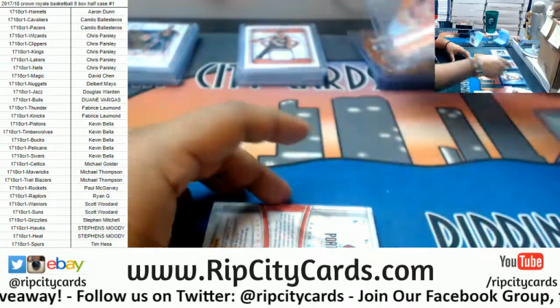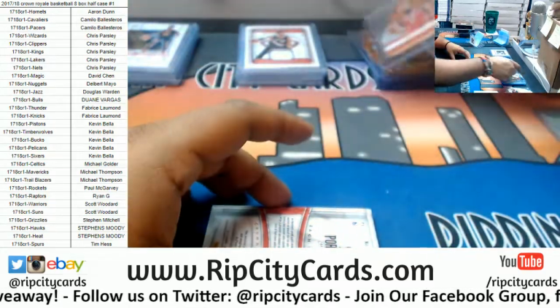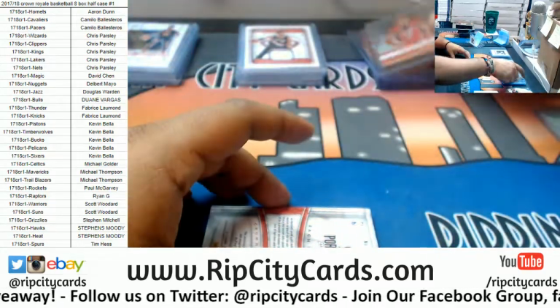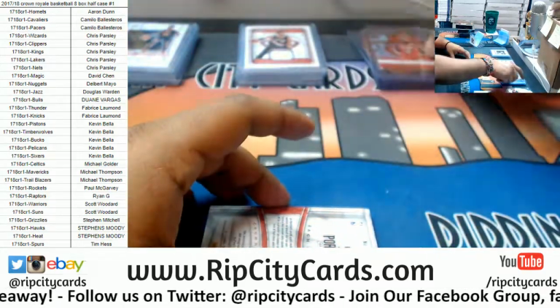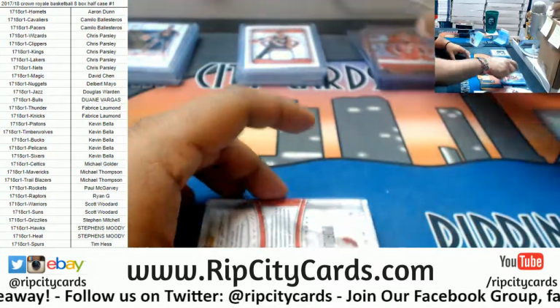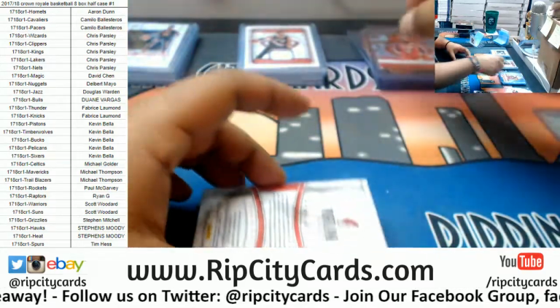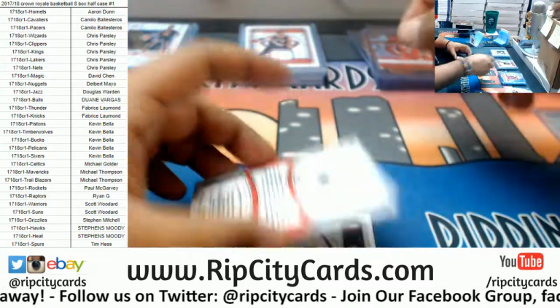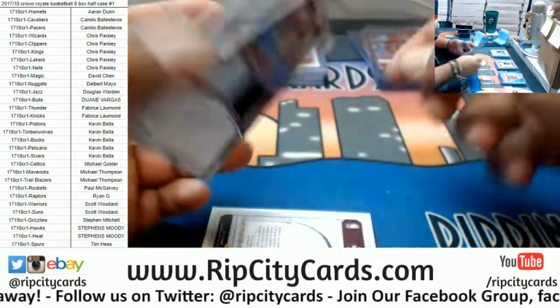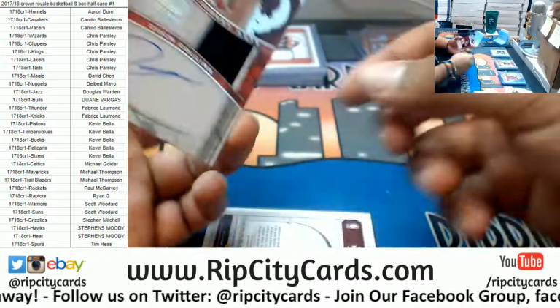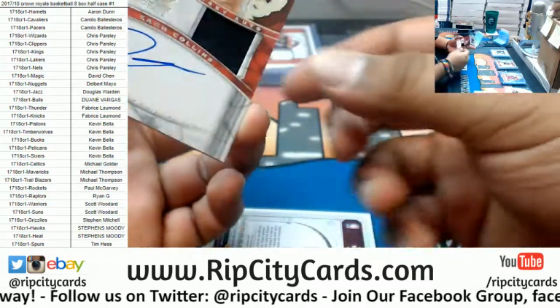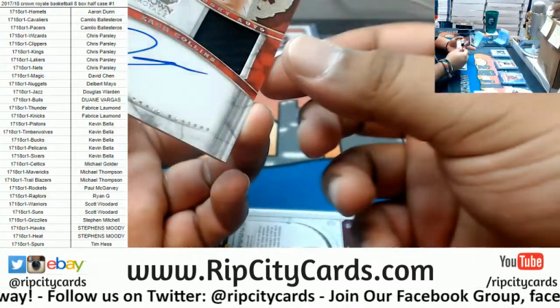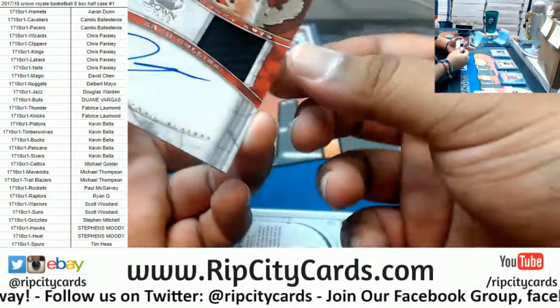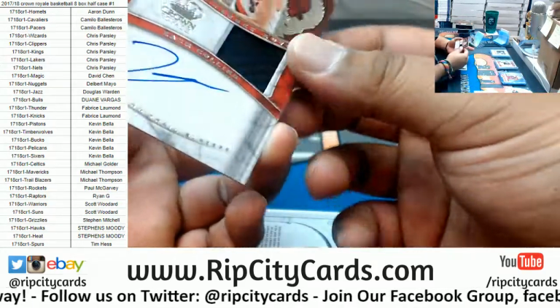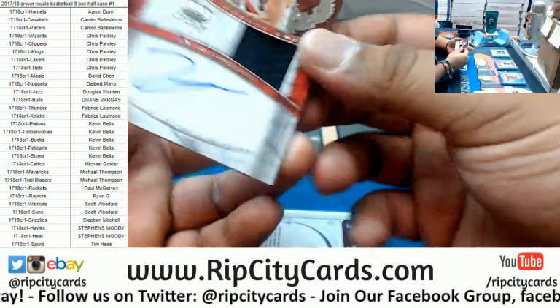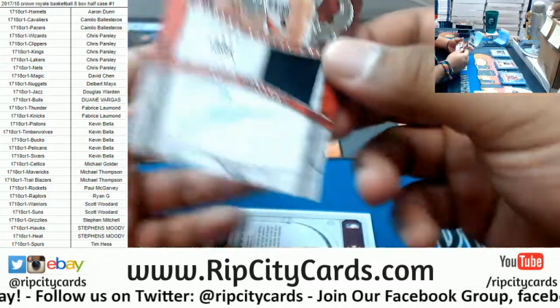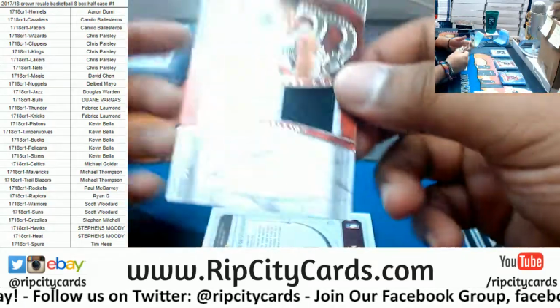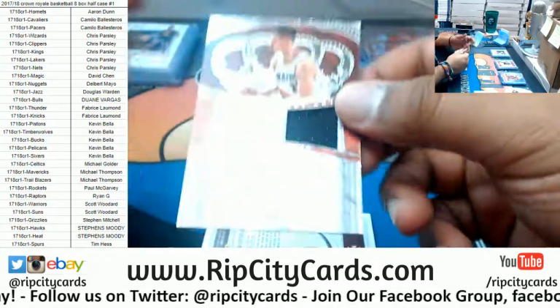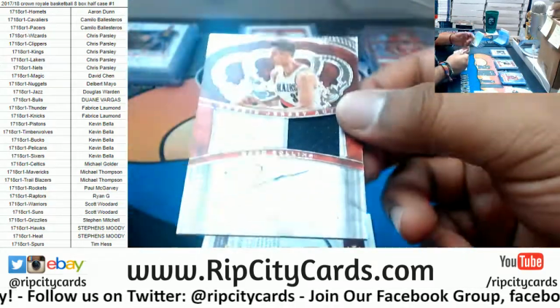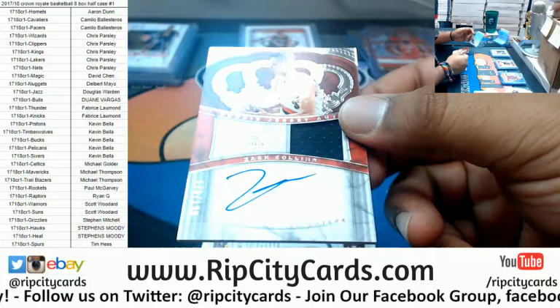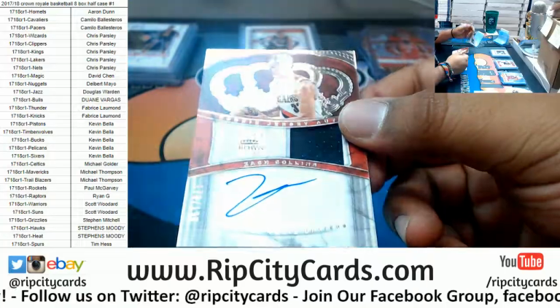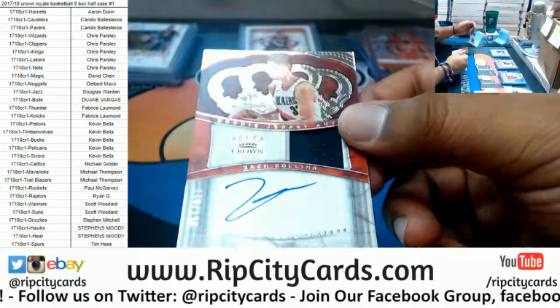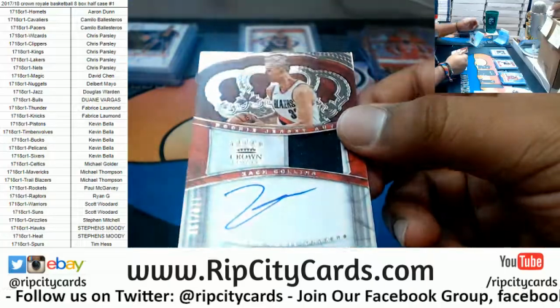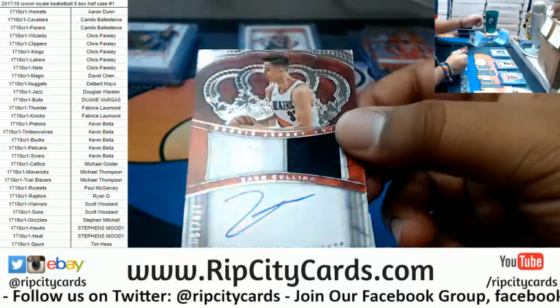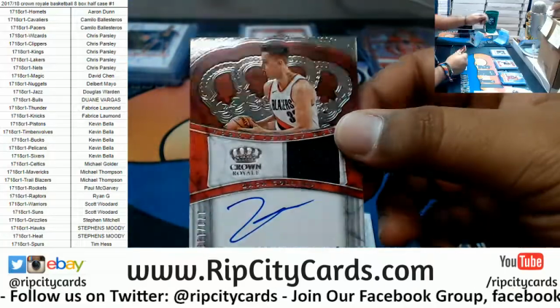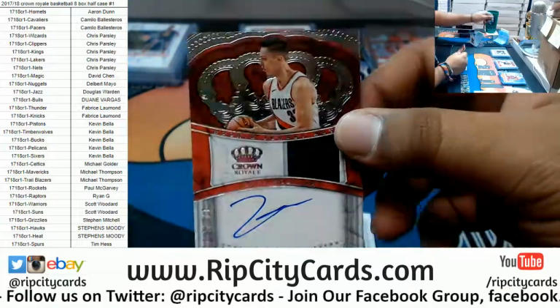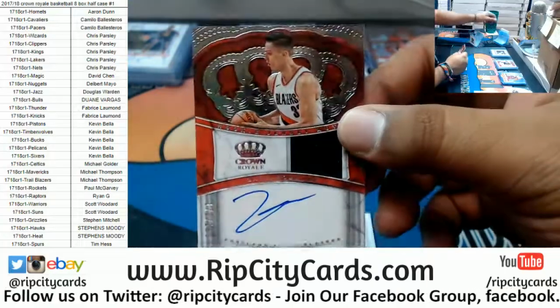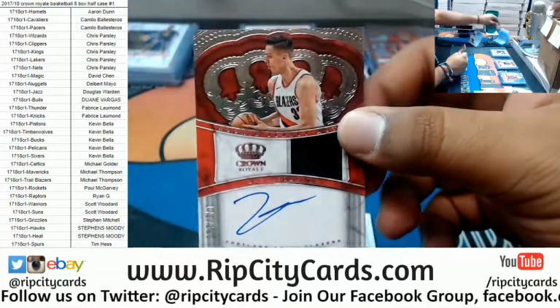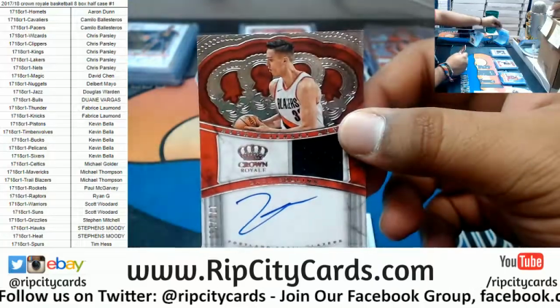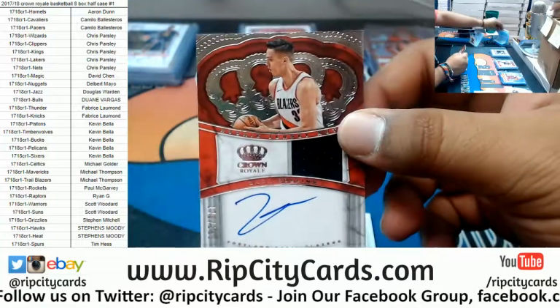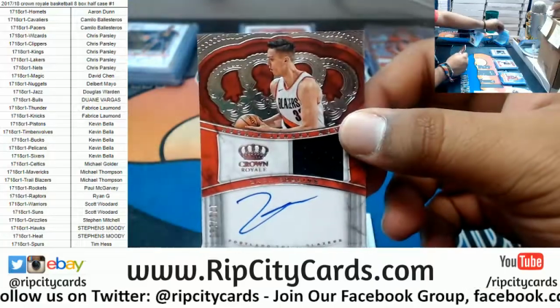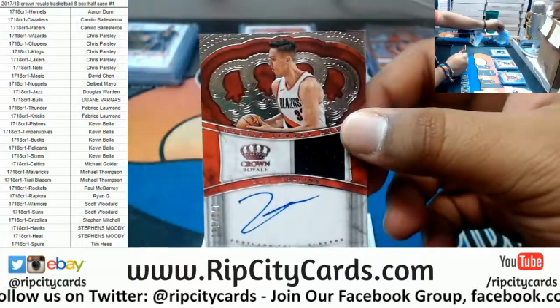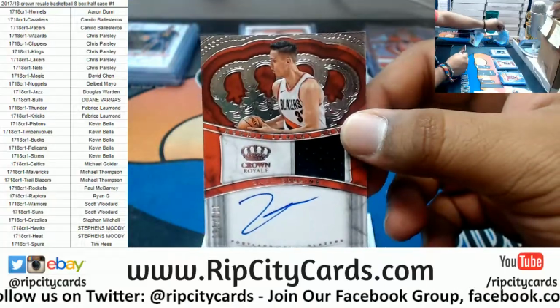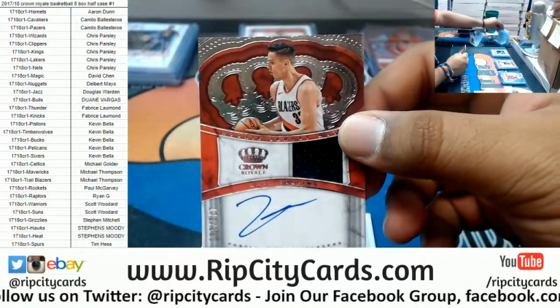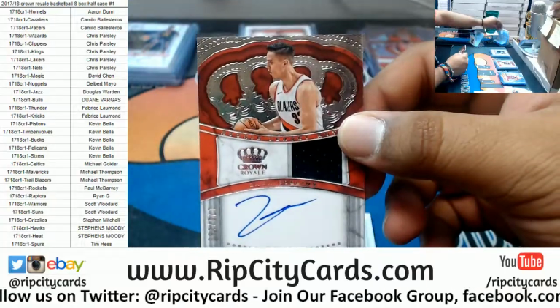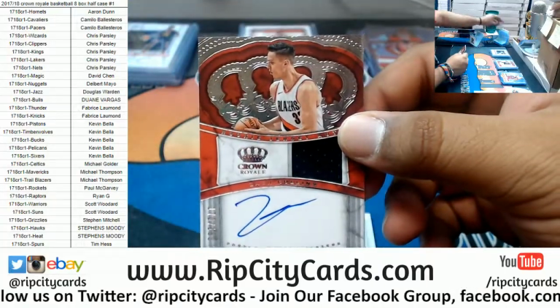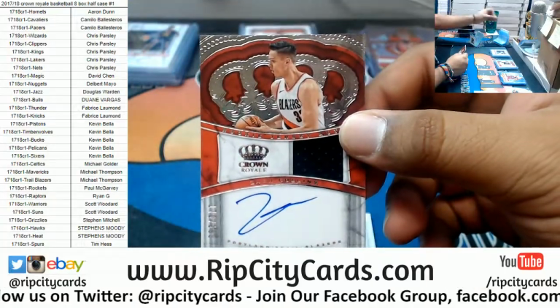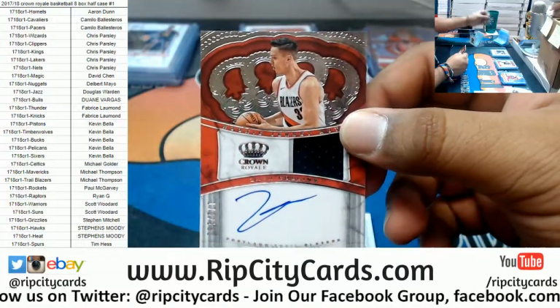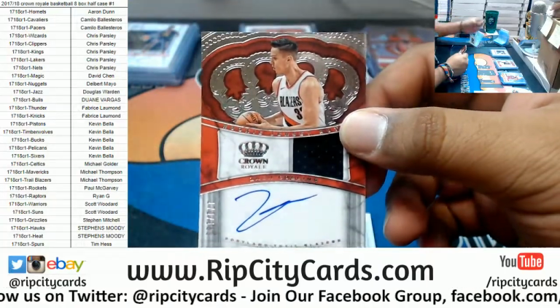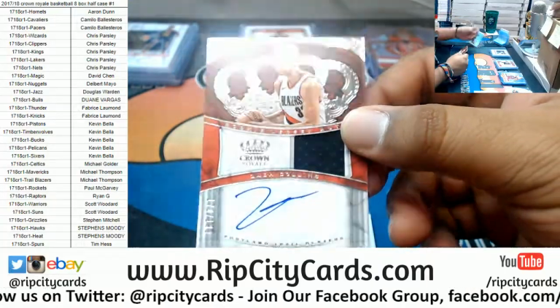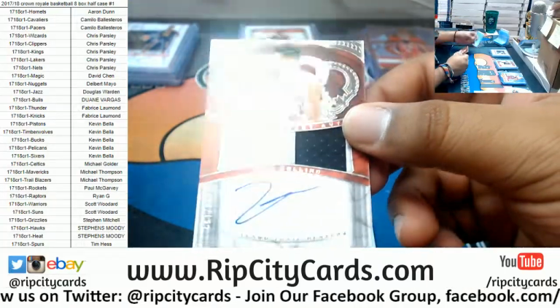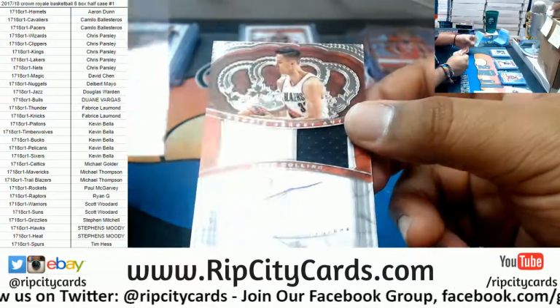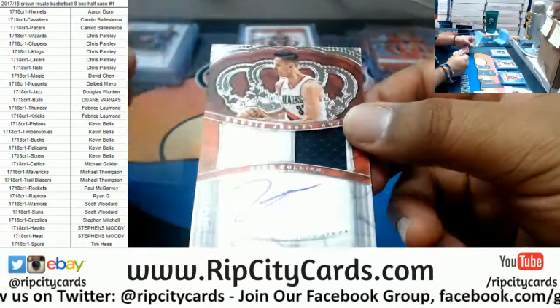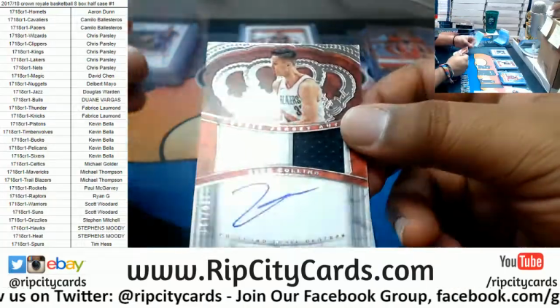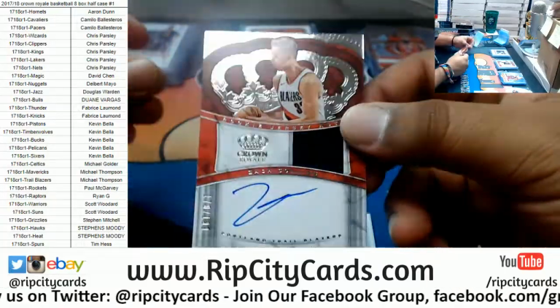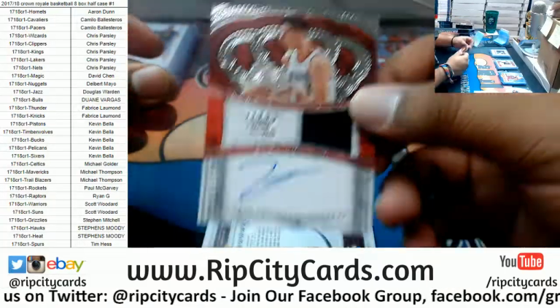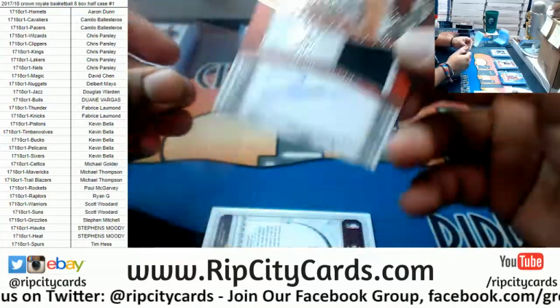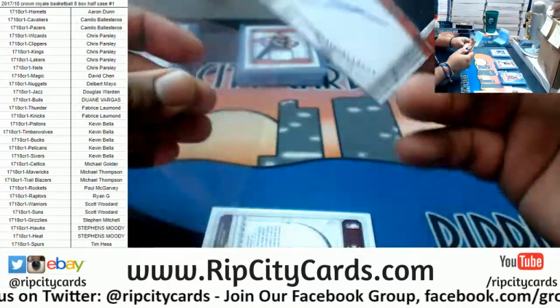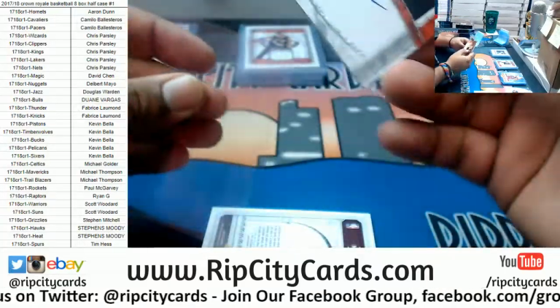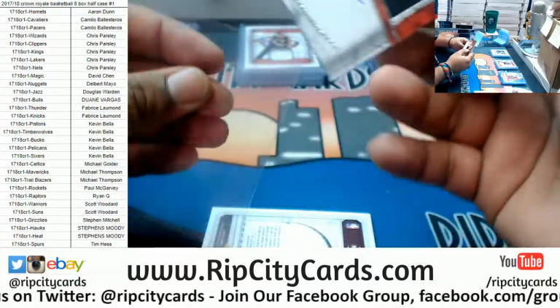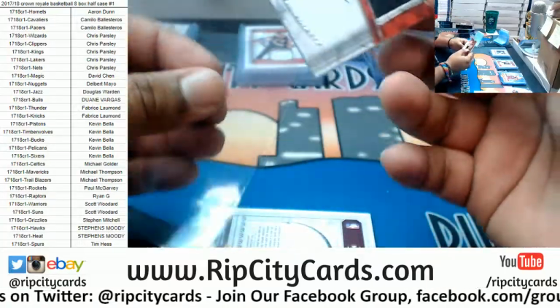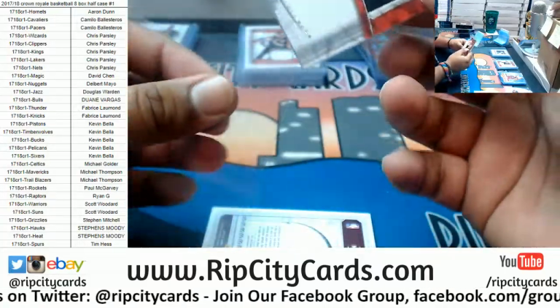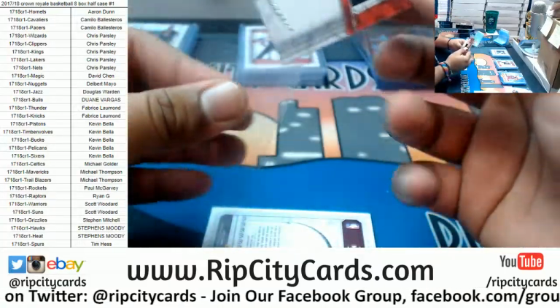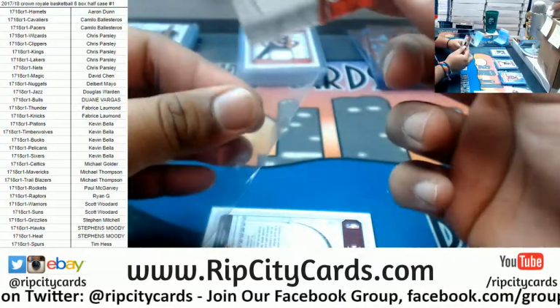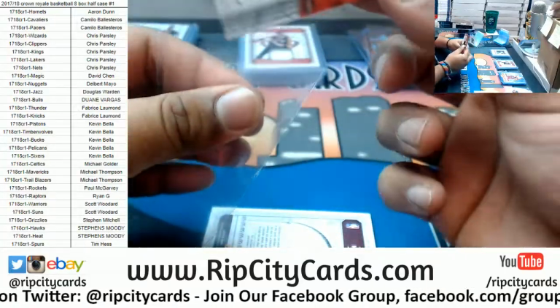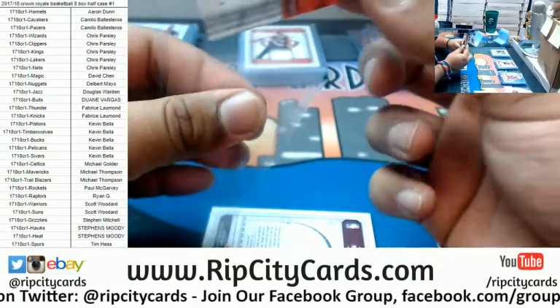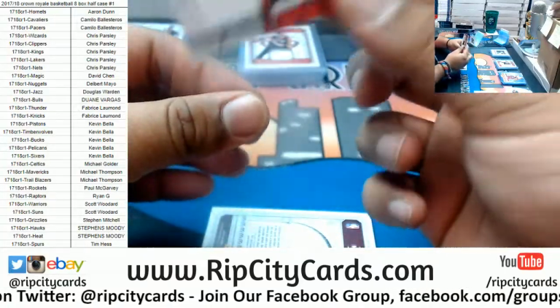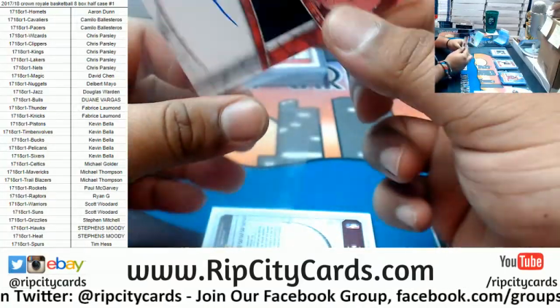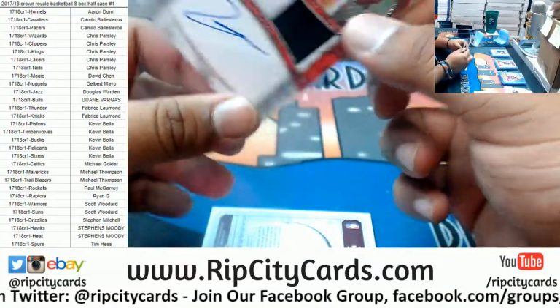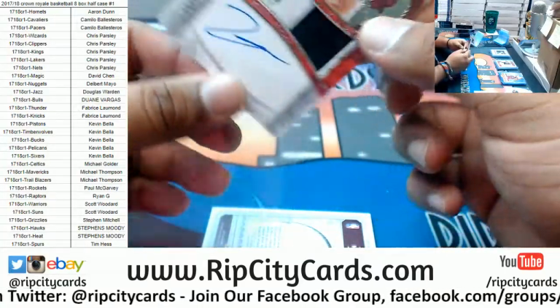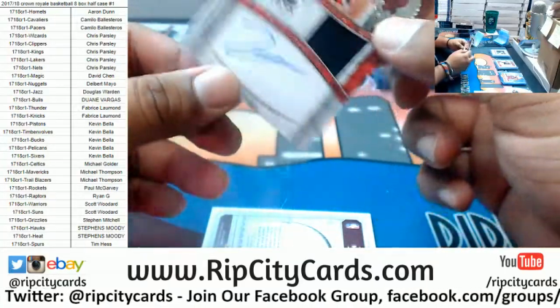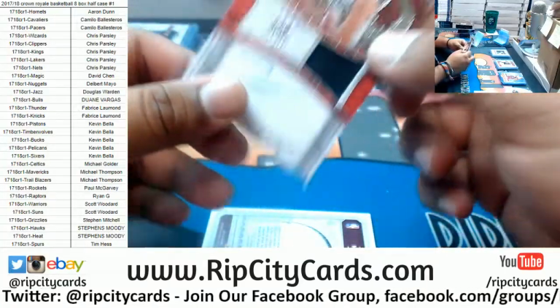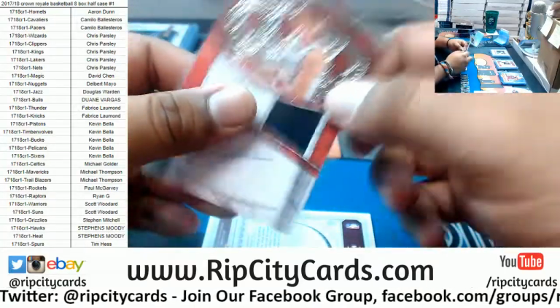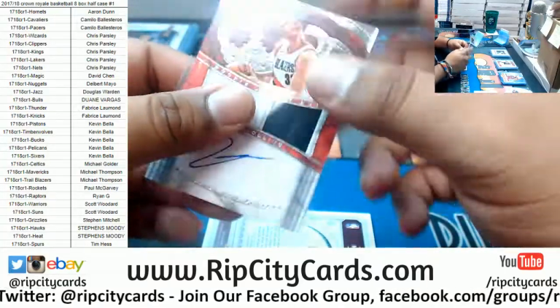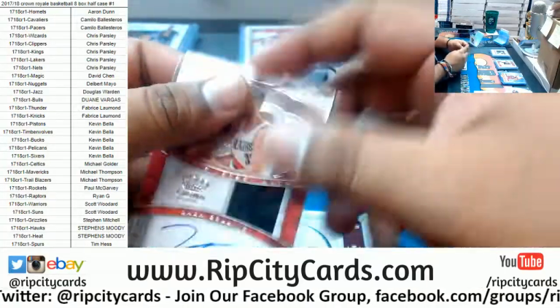Blazers are crushing this thing — Zach Collins rookie patch autographed to 199. Damn, Blazers!